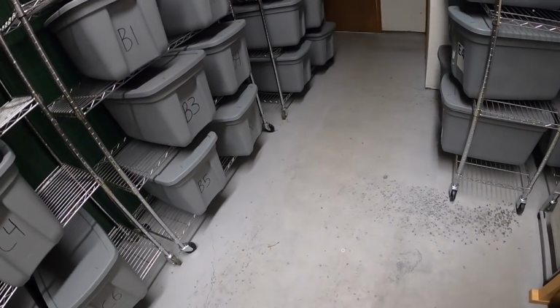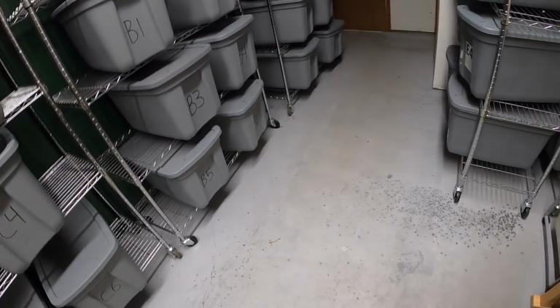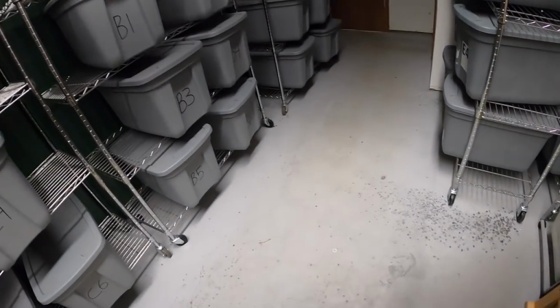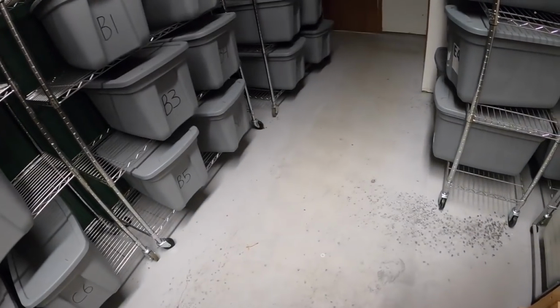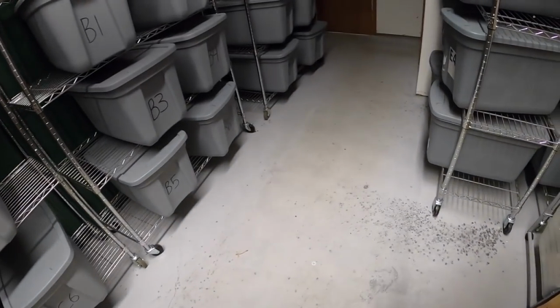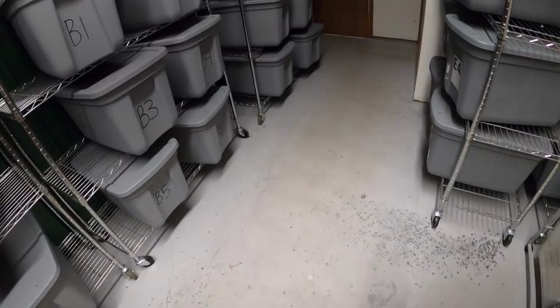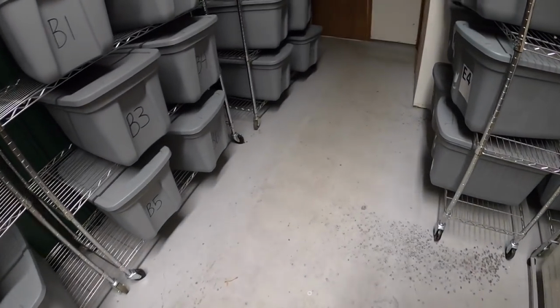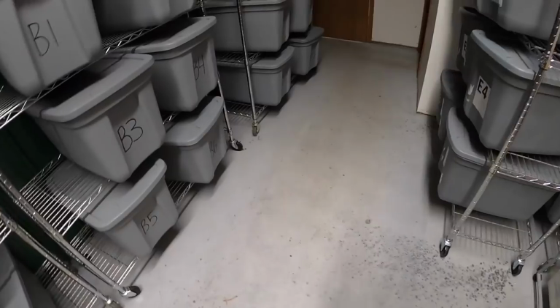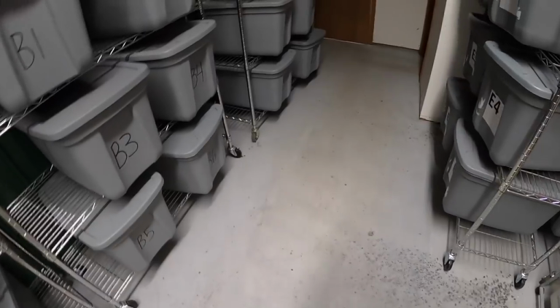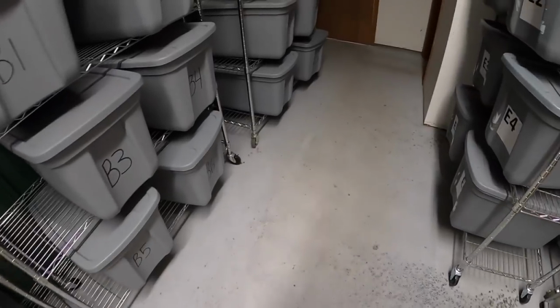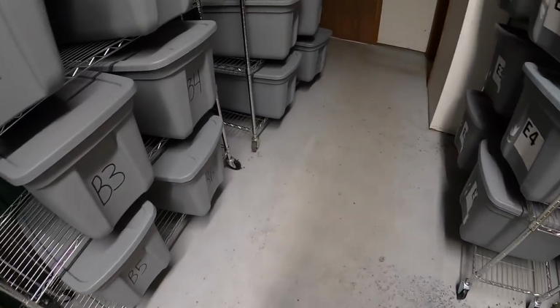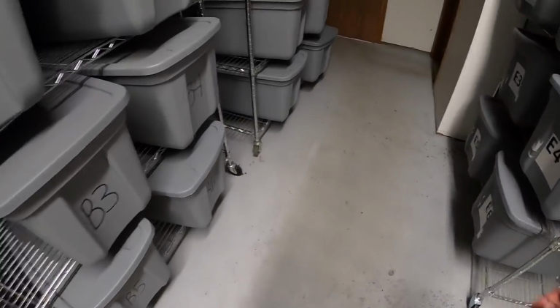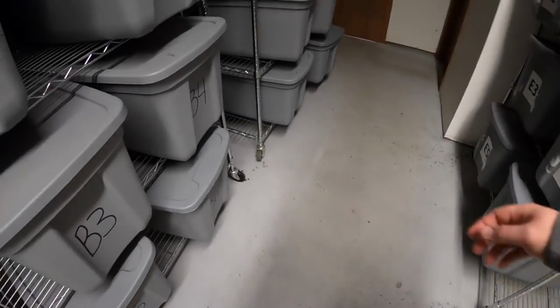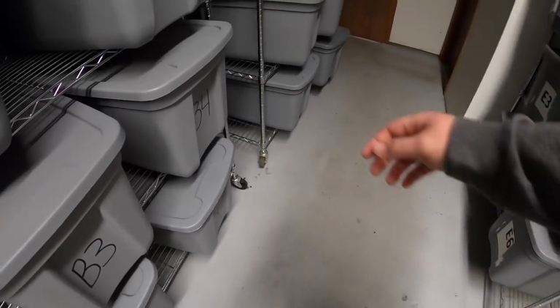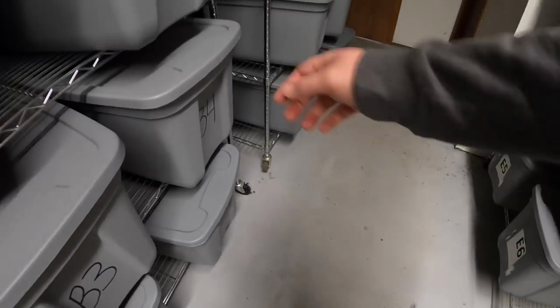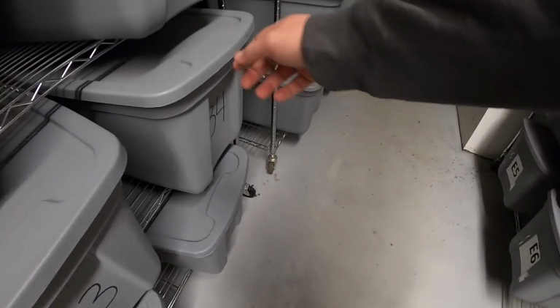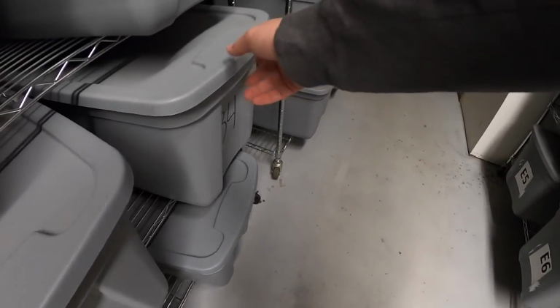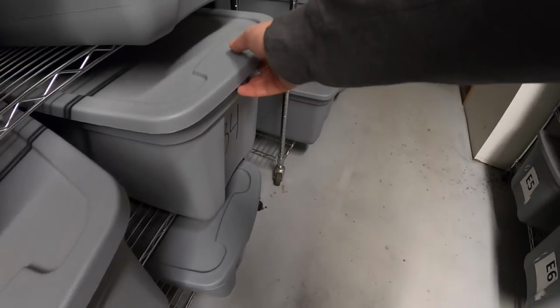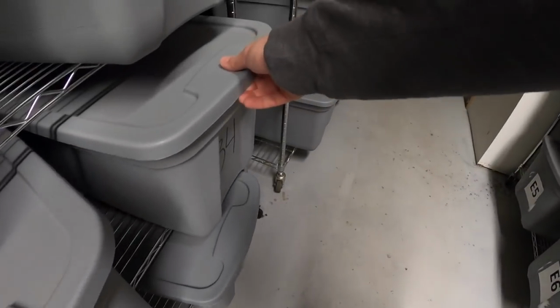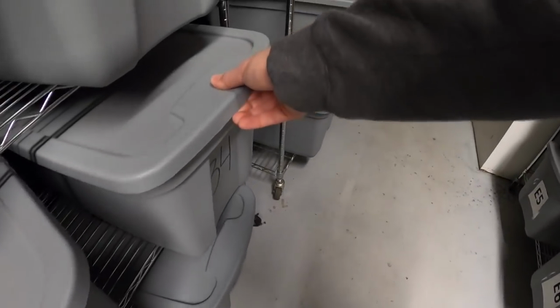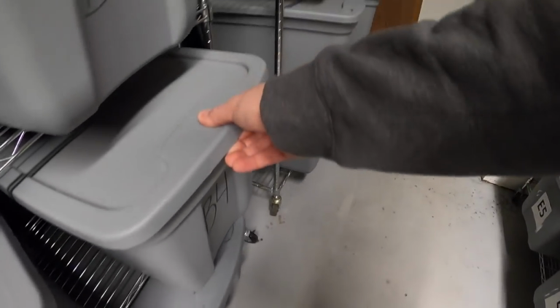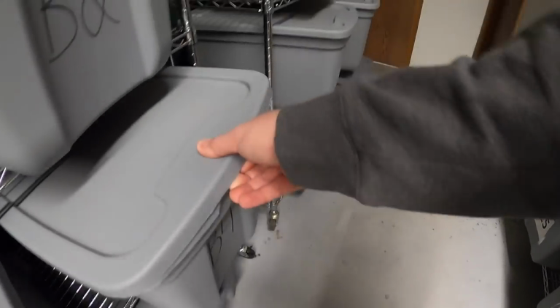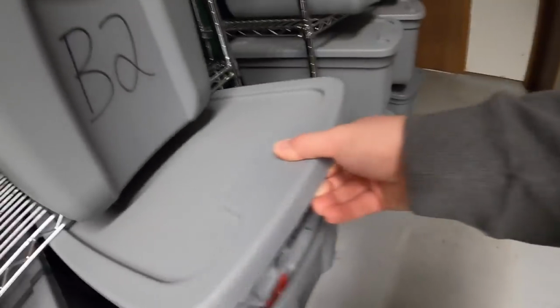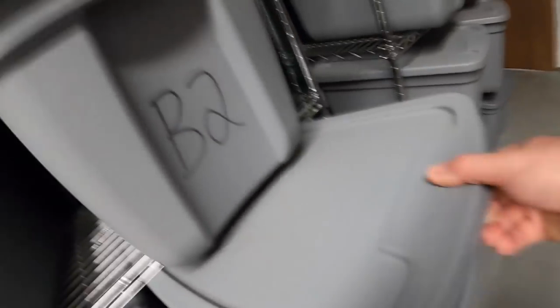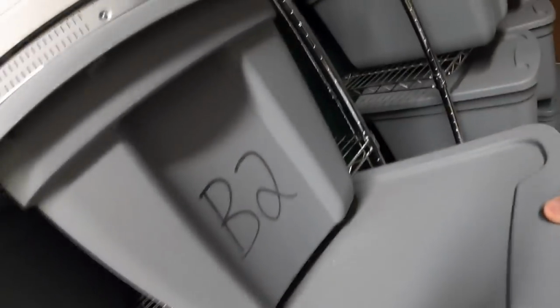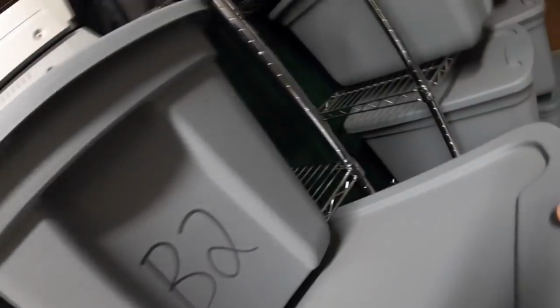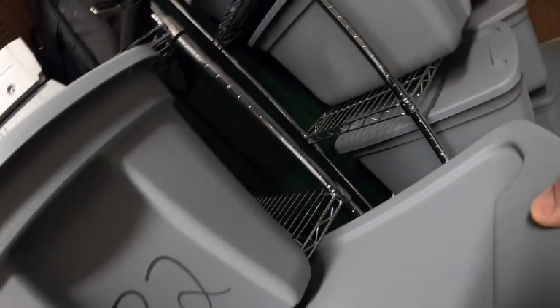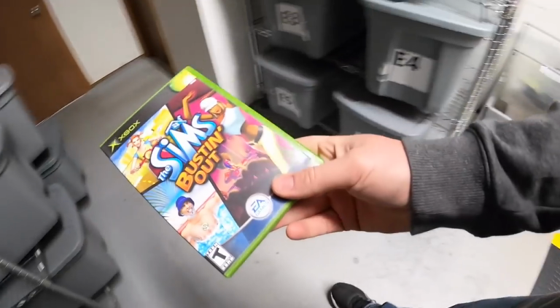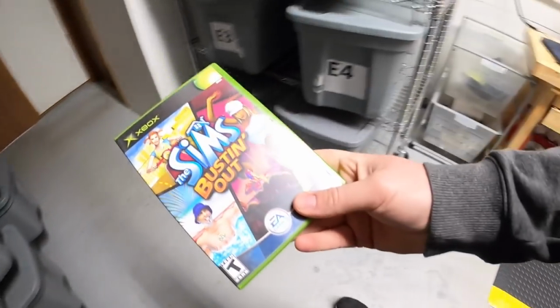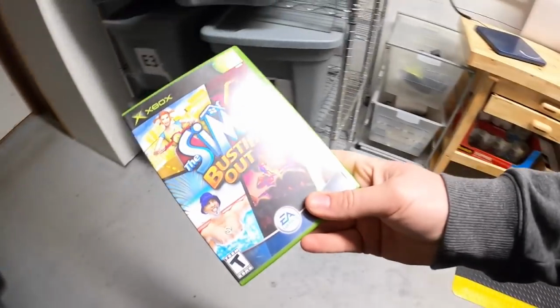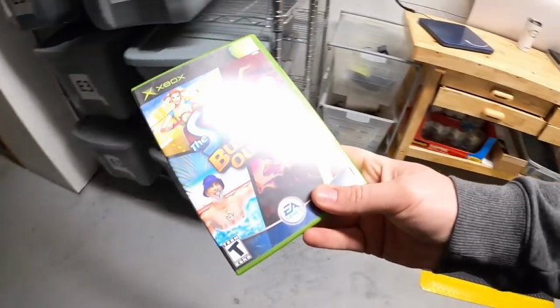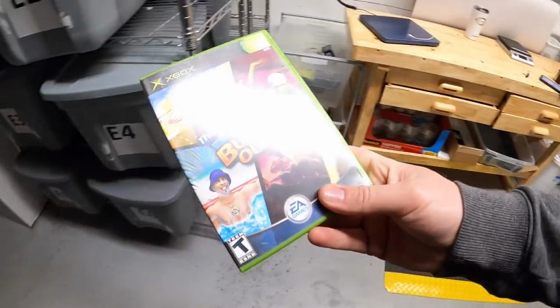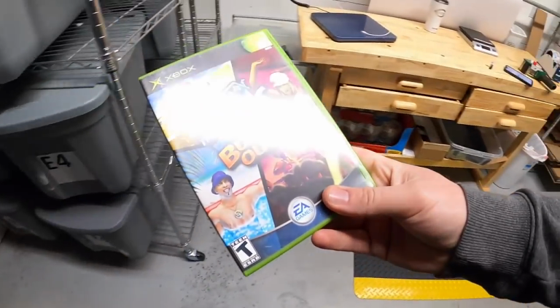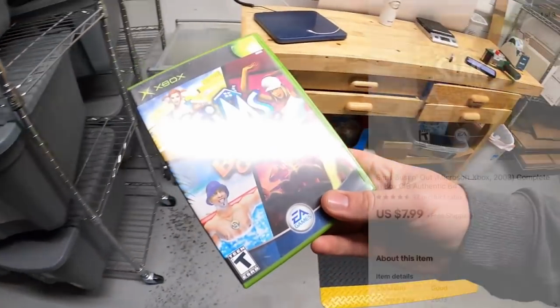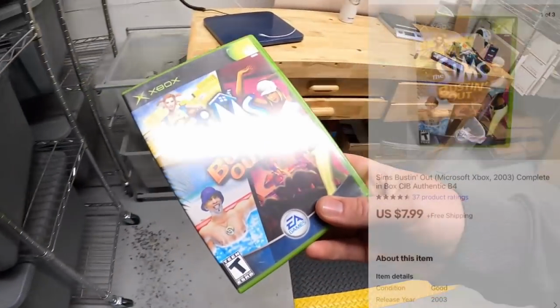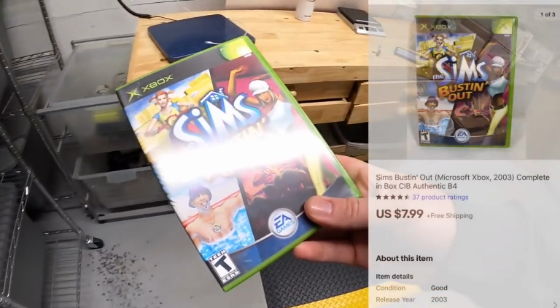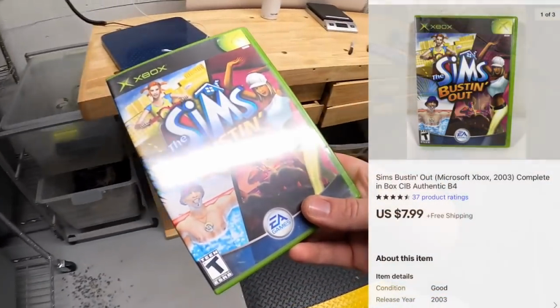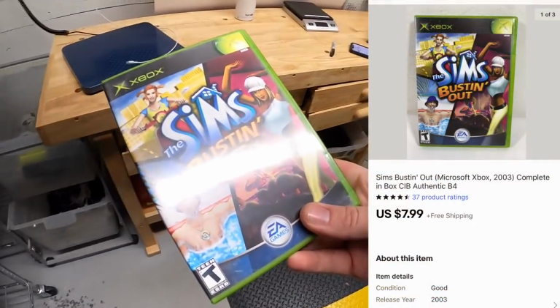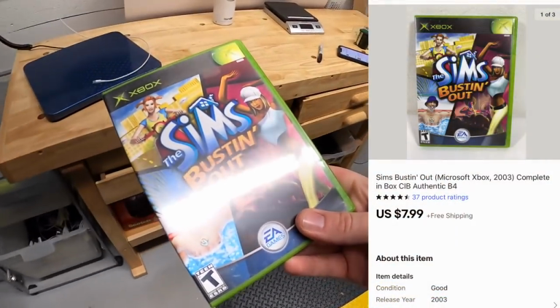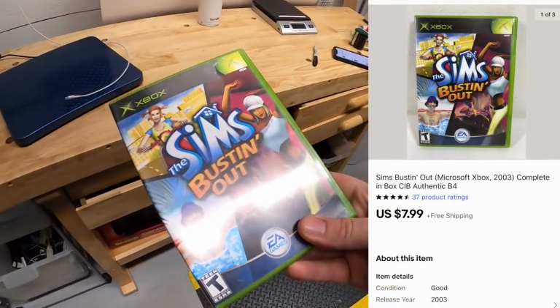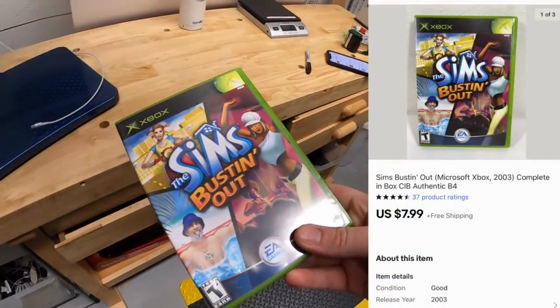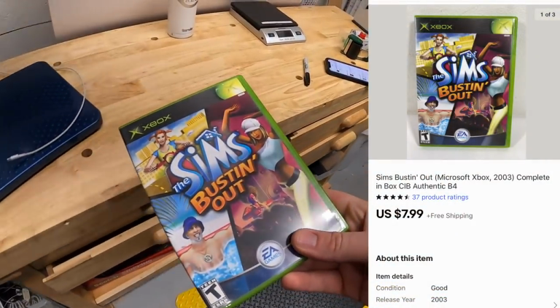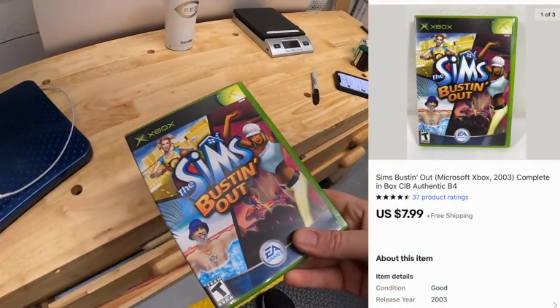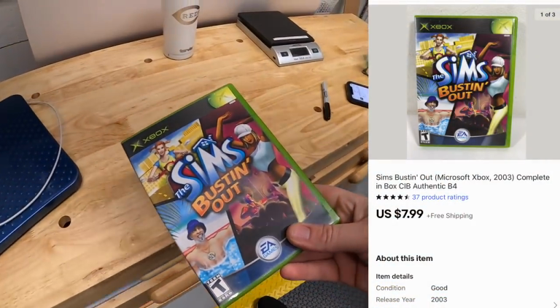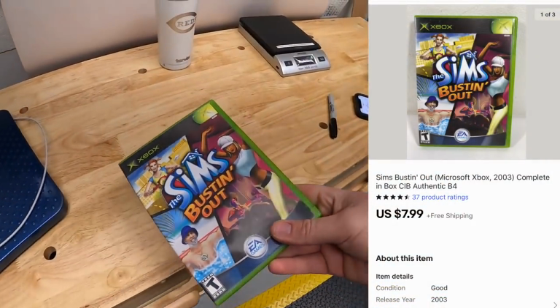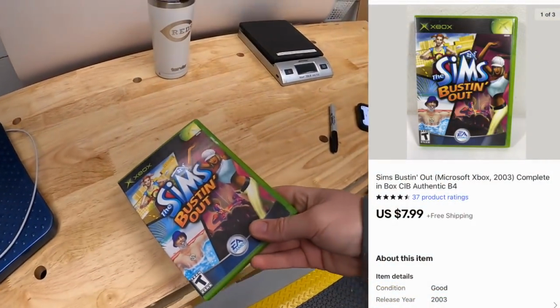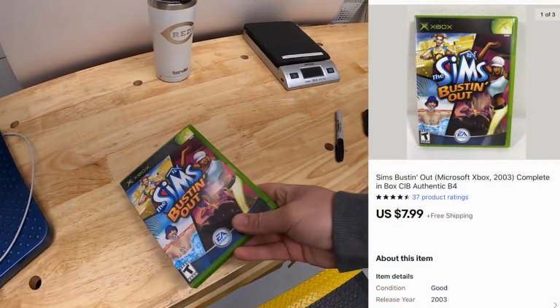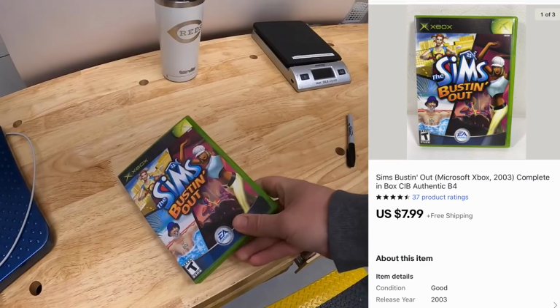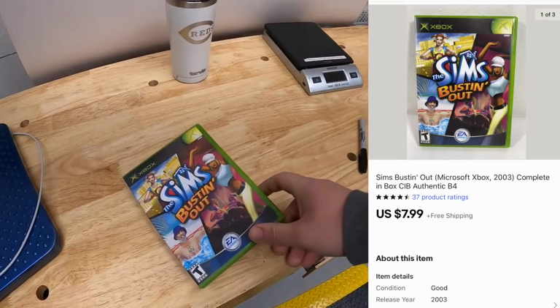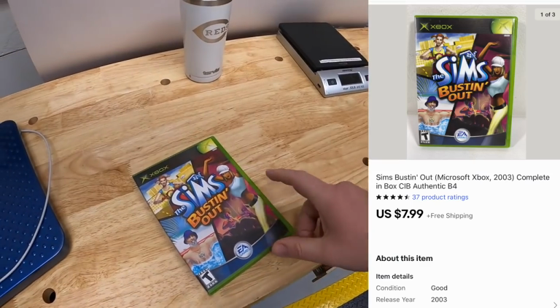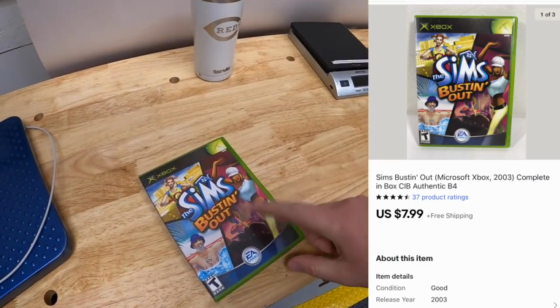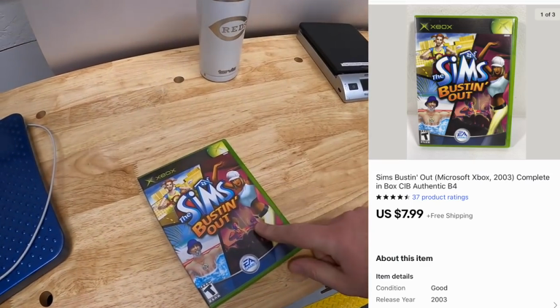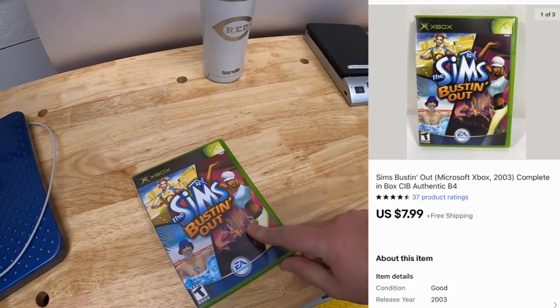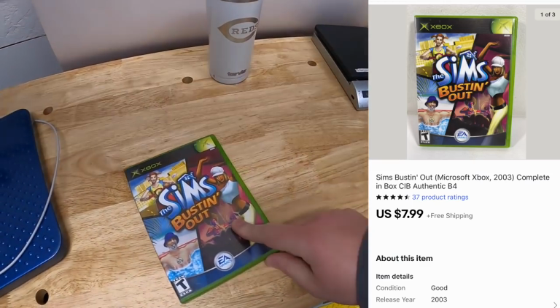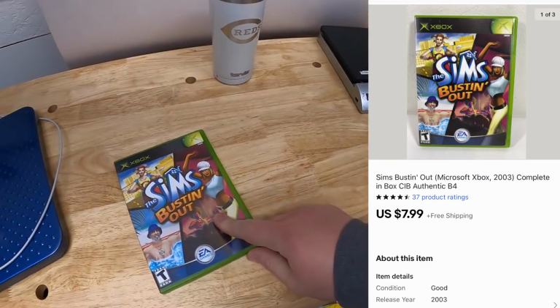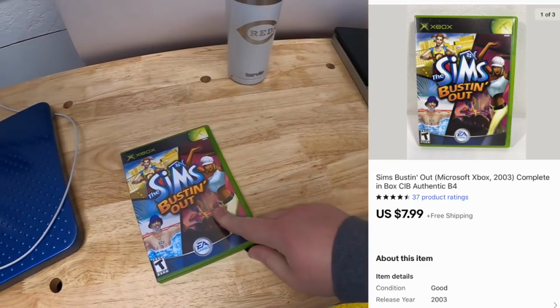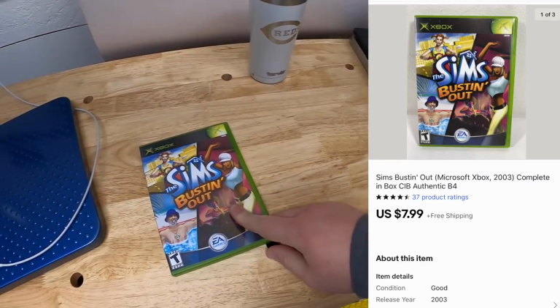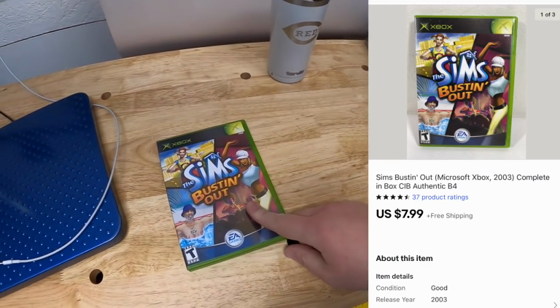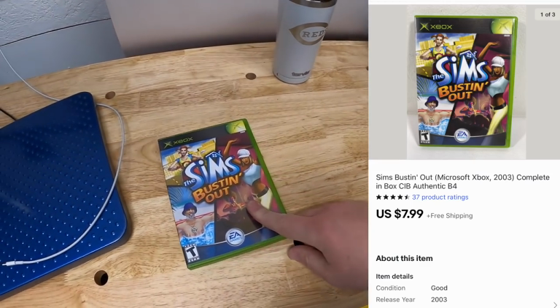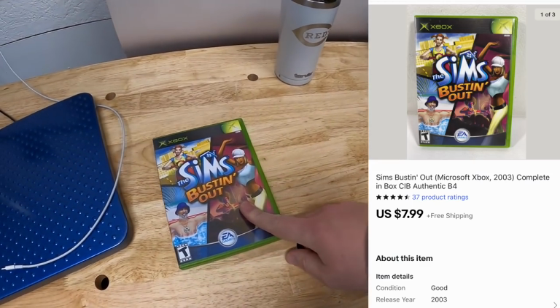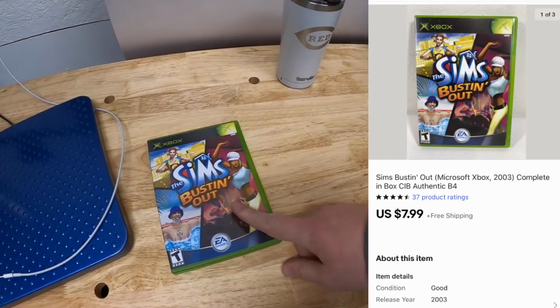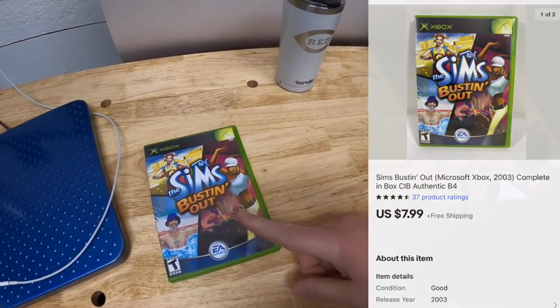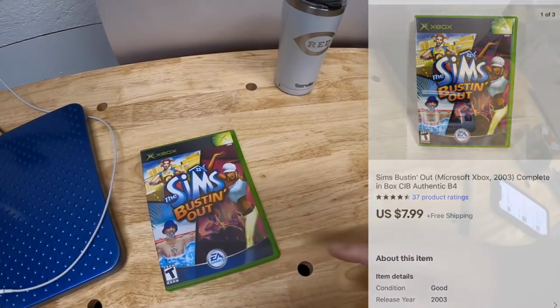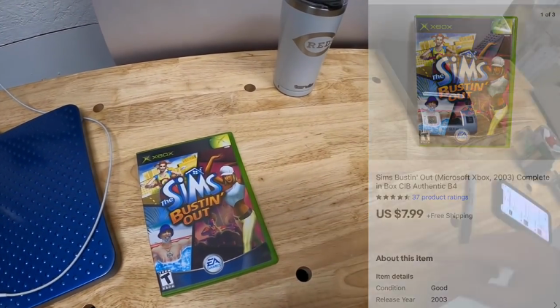First thing I'm shipping is in B4. It's an Xbox game — The Sims Bustin' Out. That sold for $7.99 plus shipping.